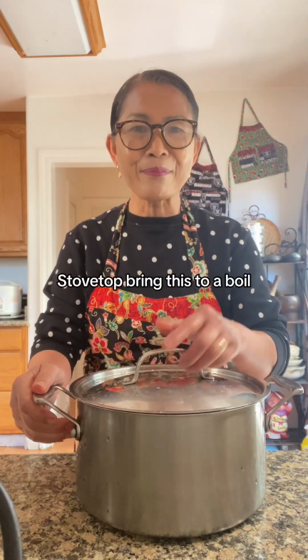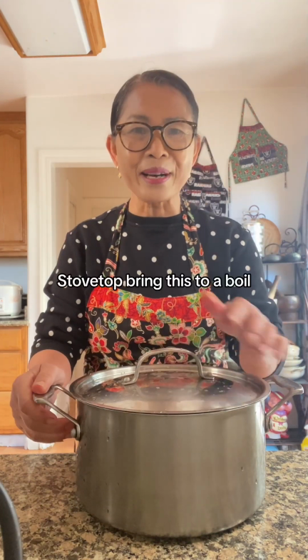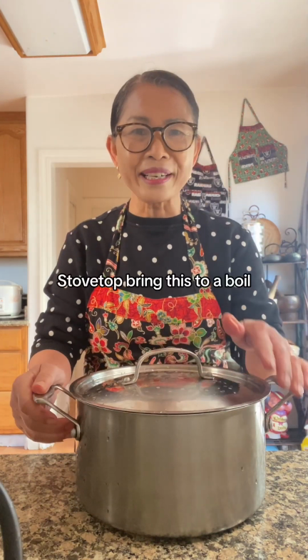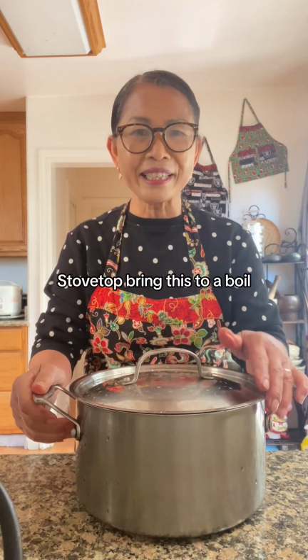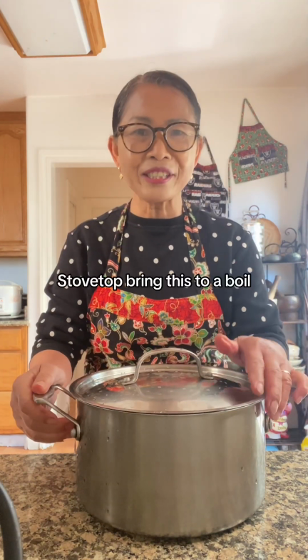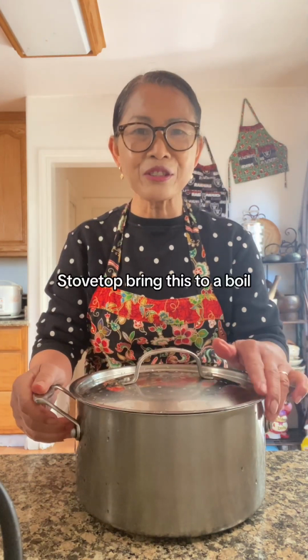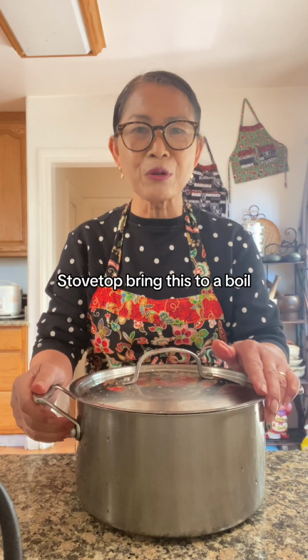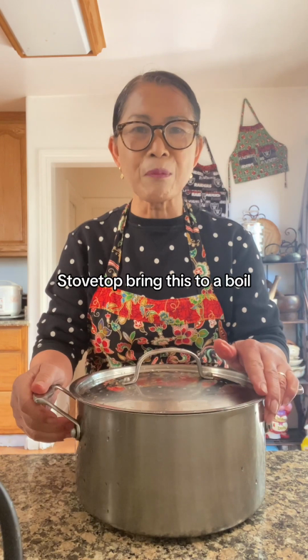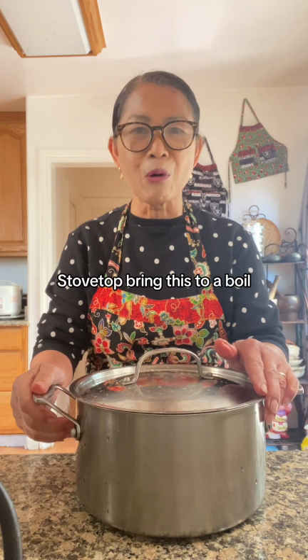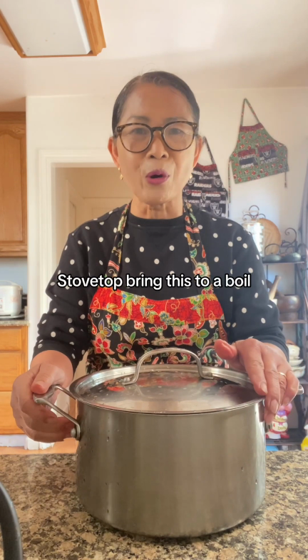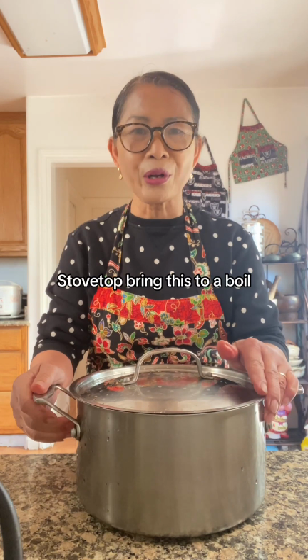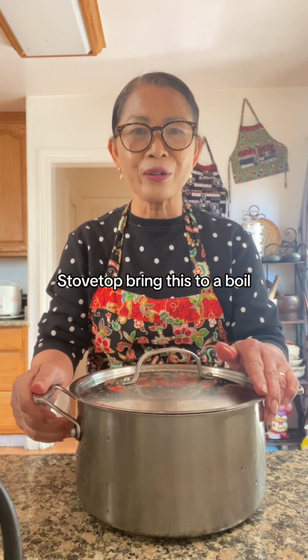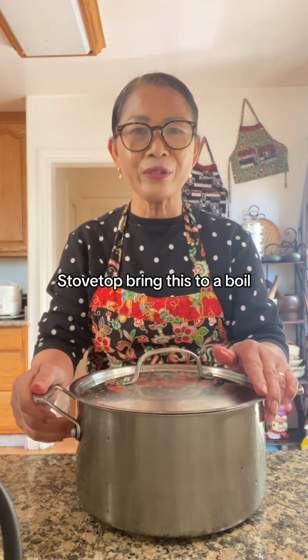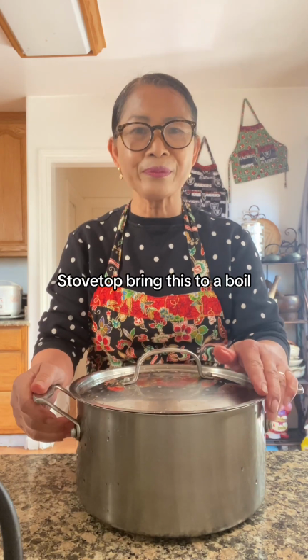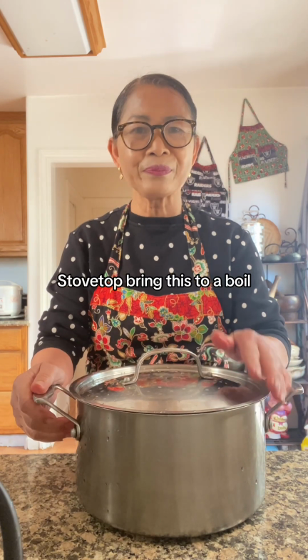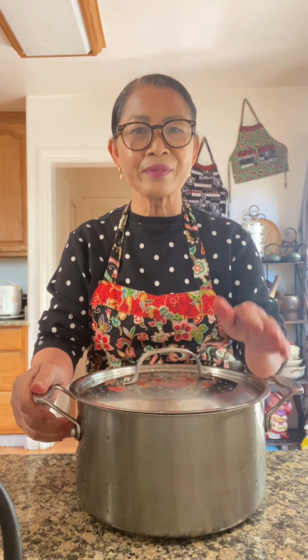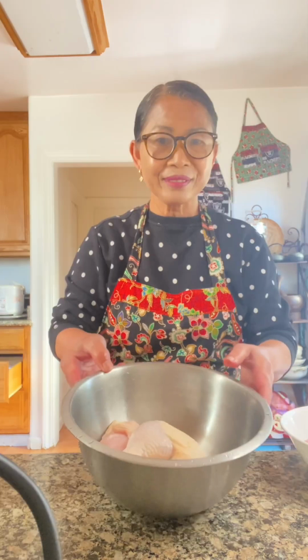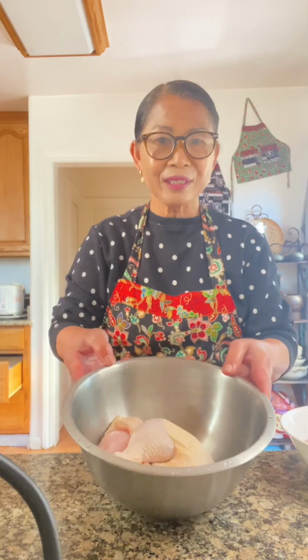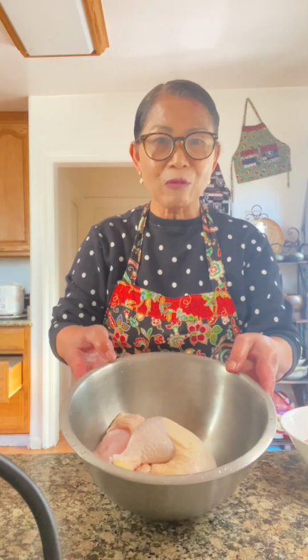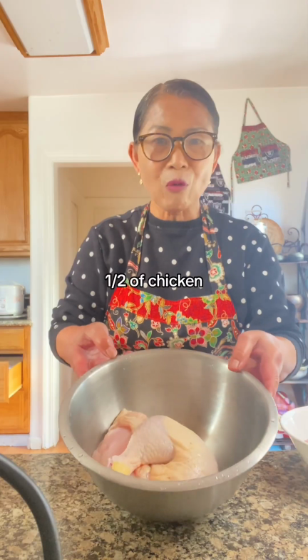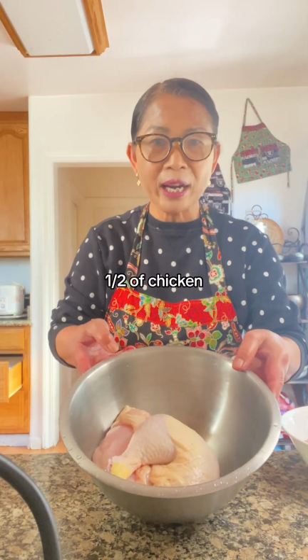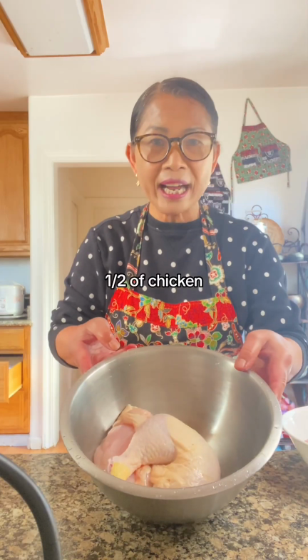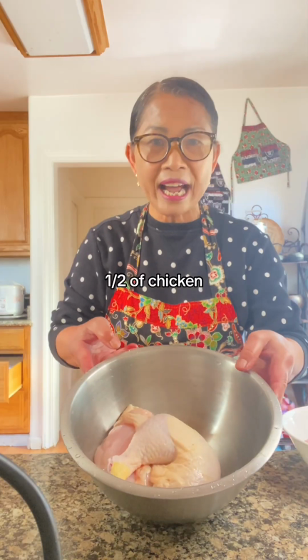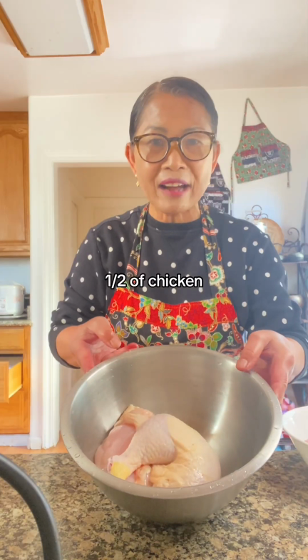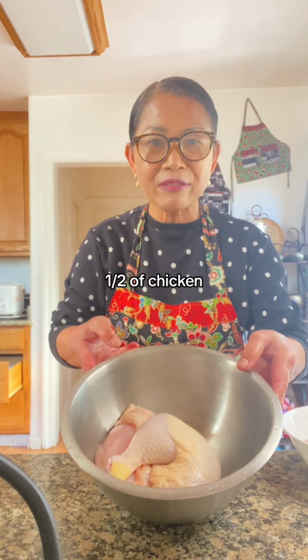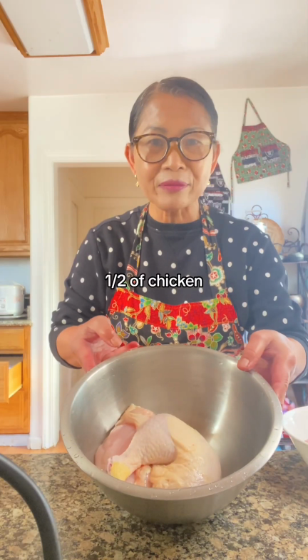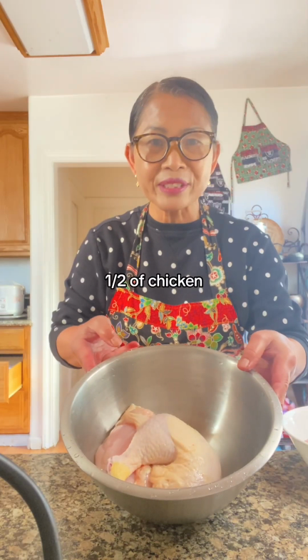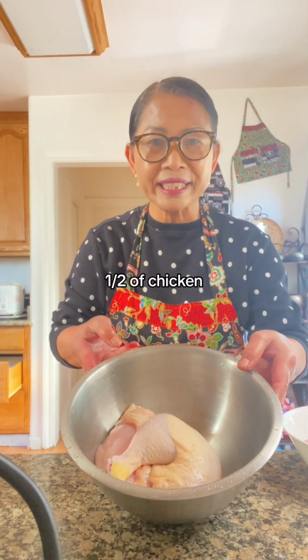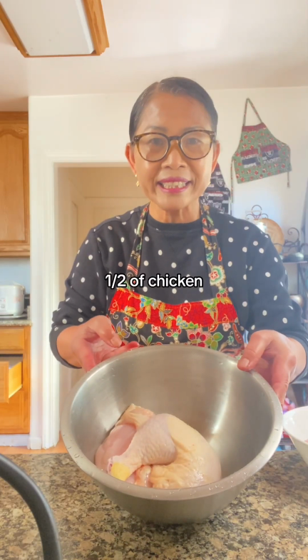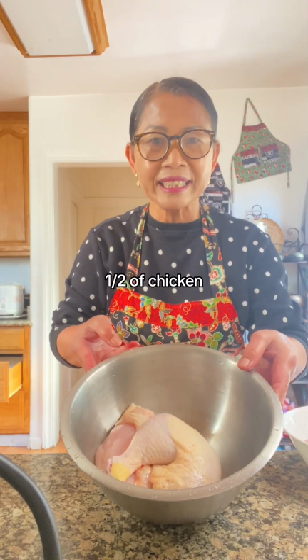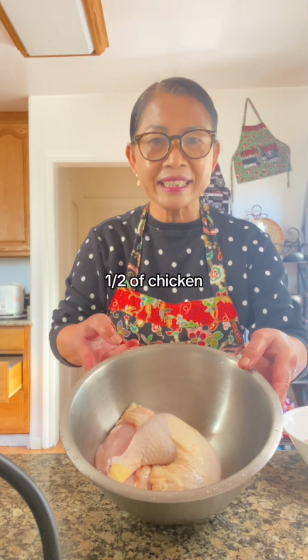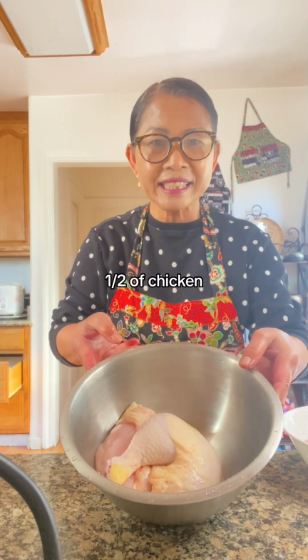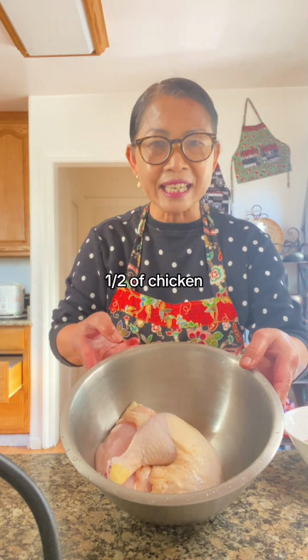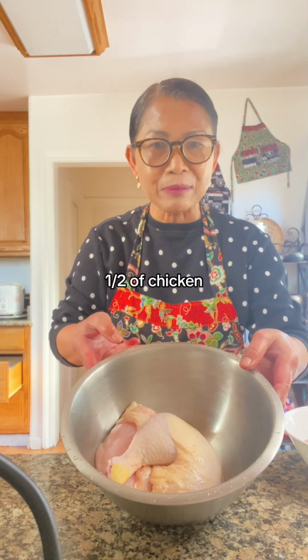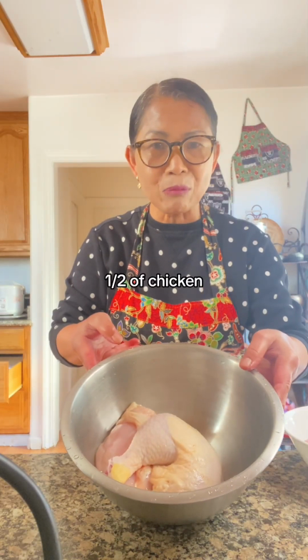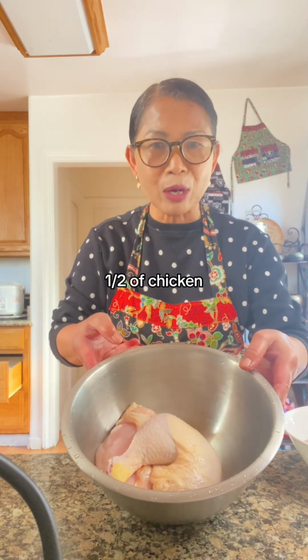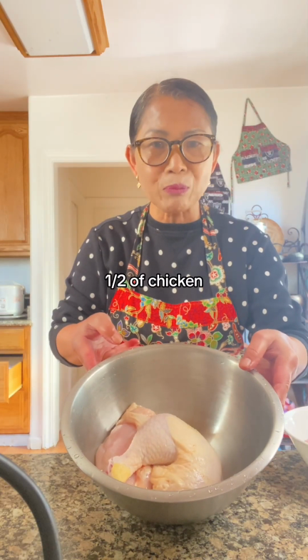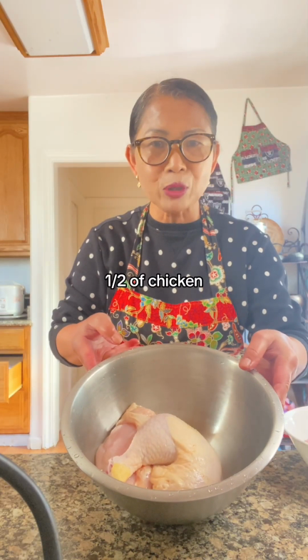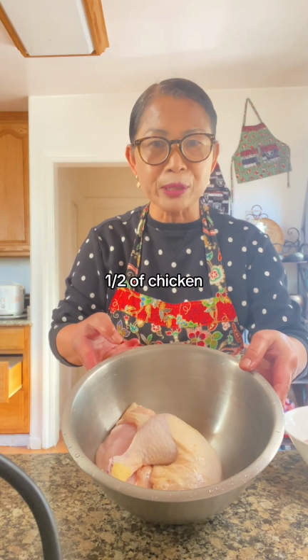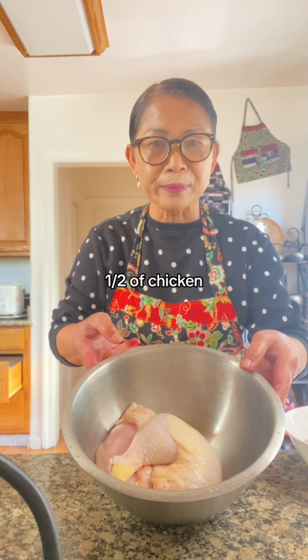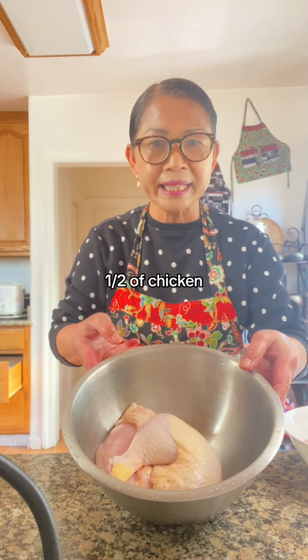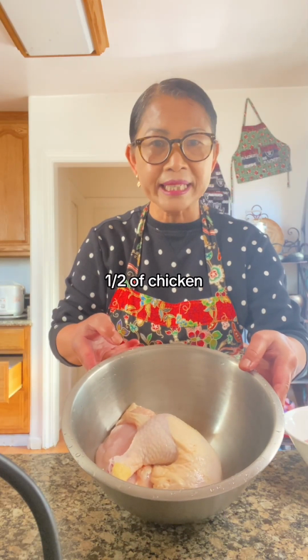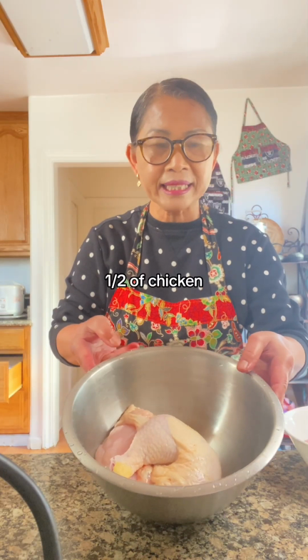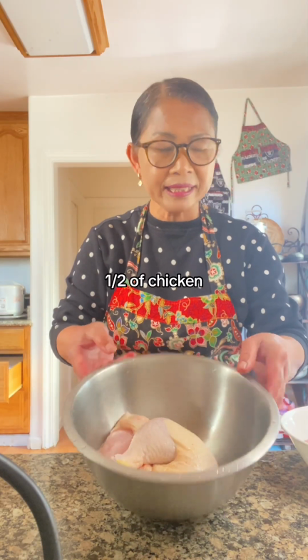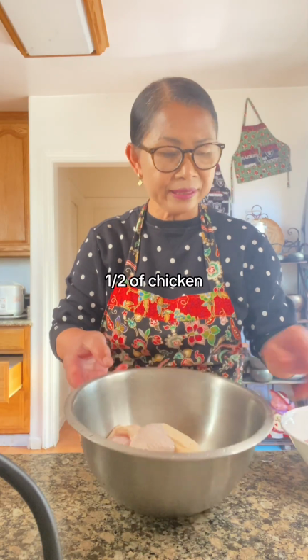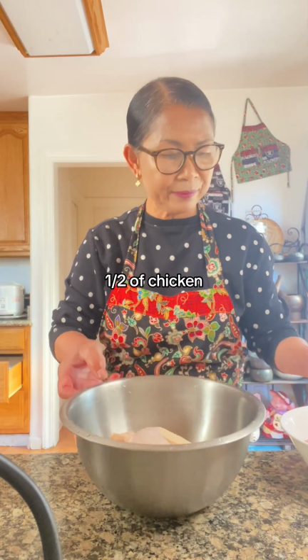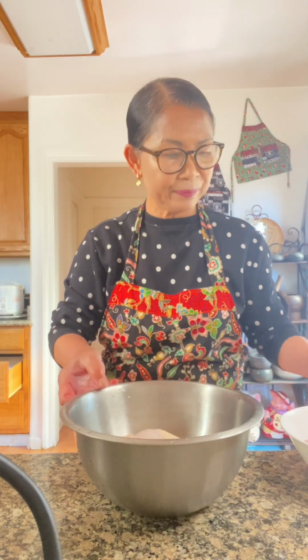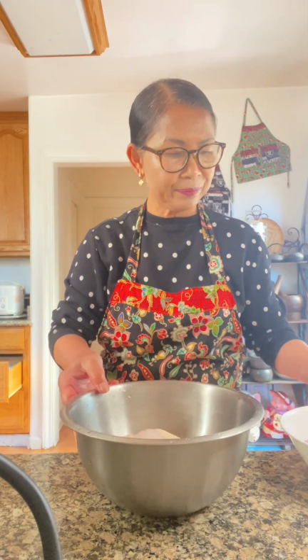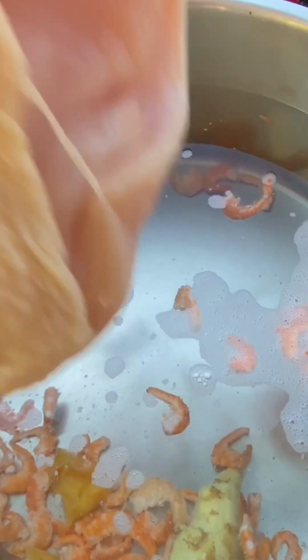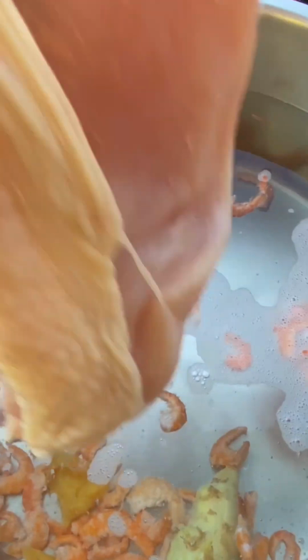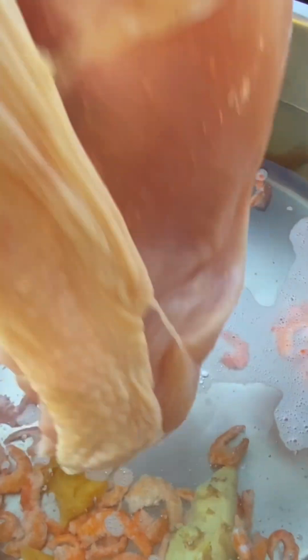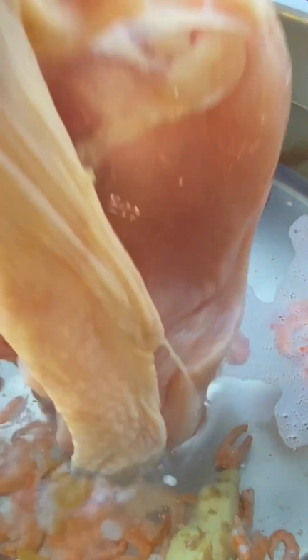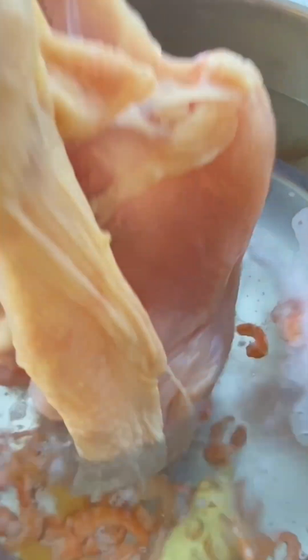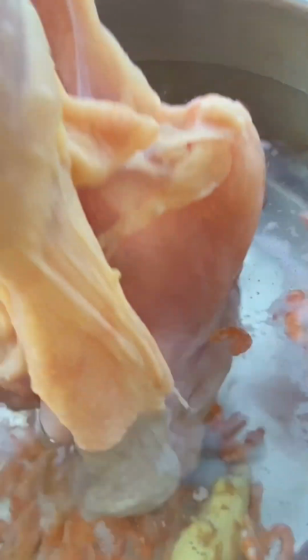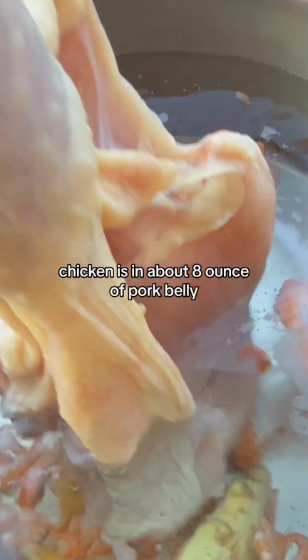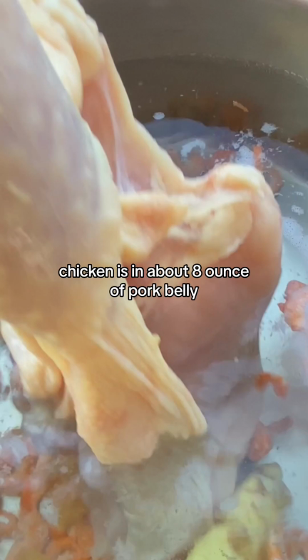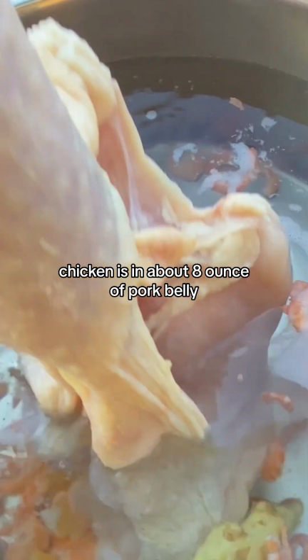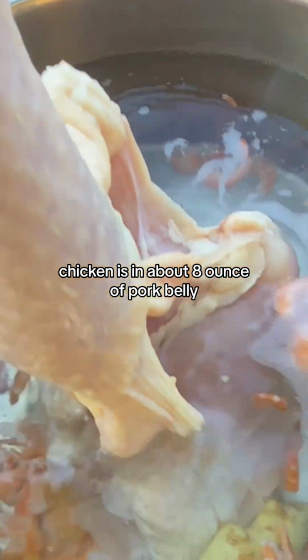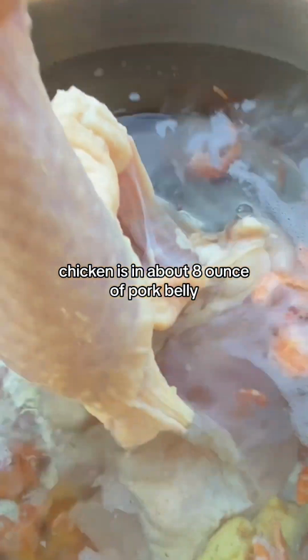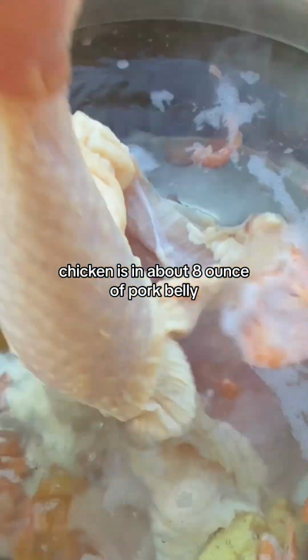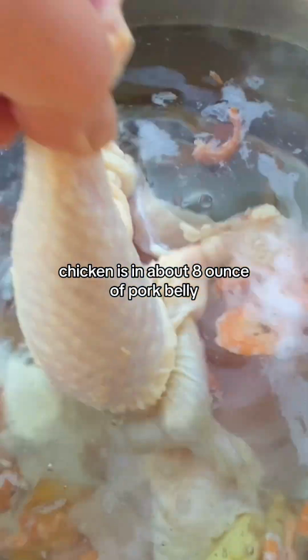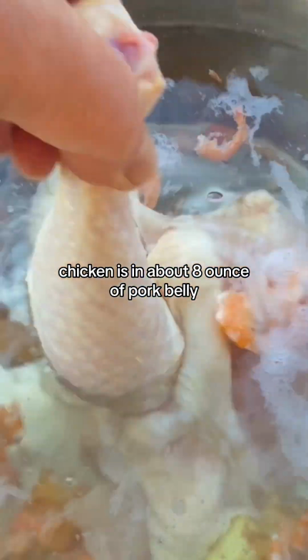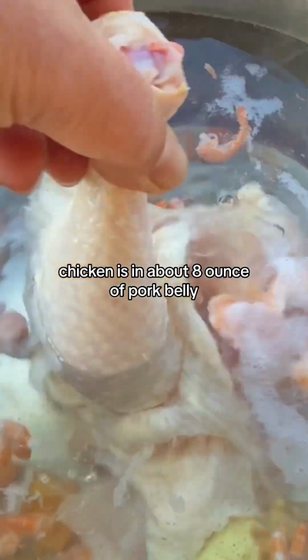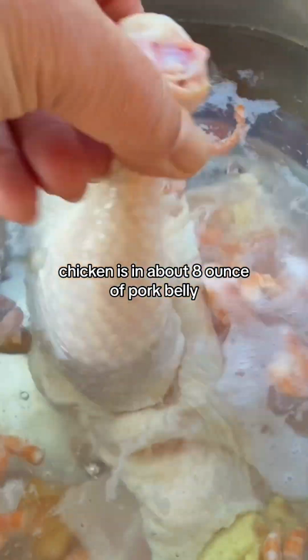Bring this to a boil. One half of a chicken. Chicken is in.